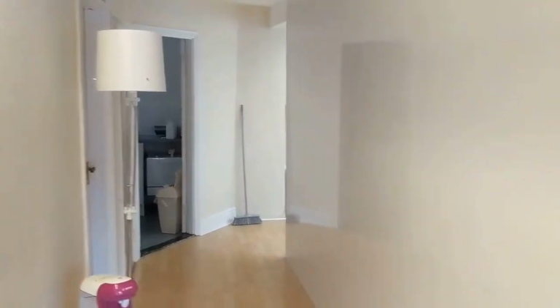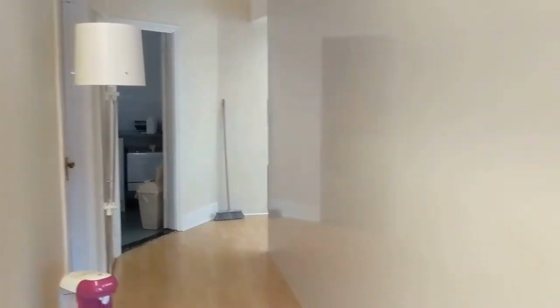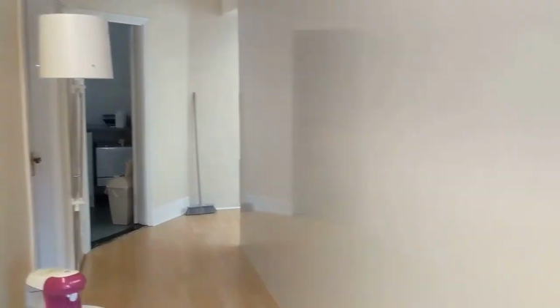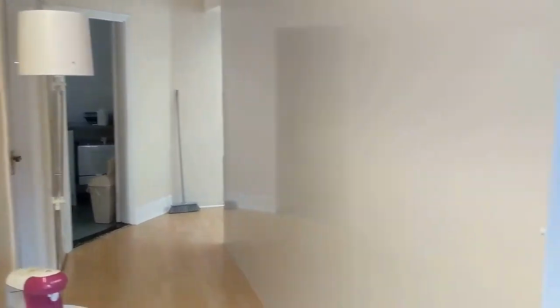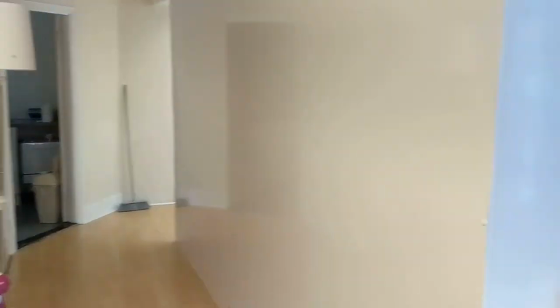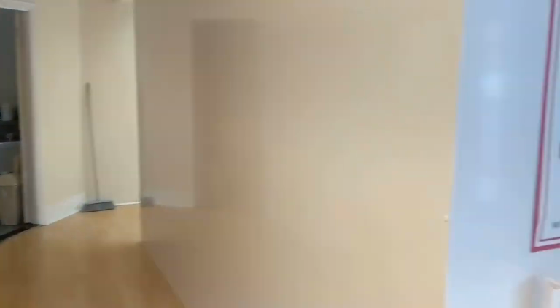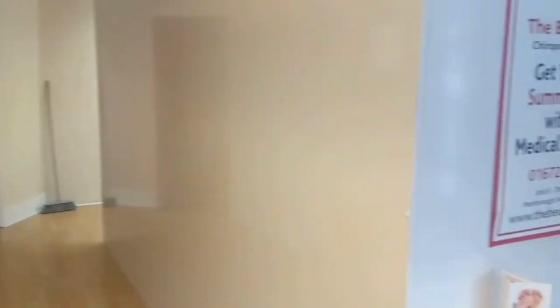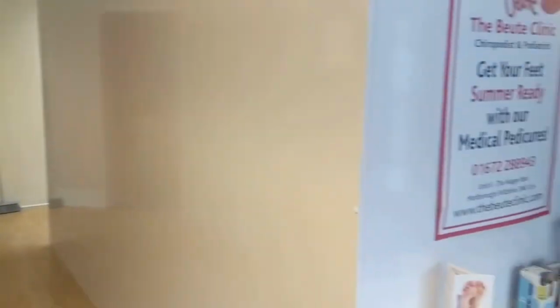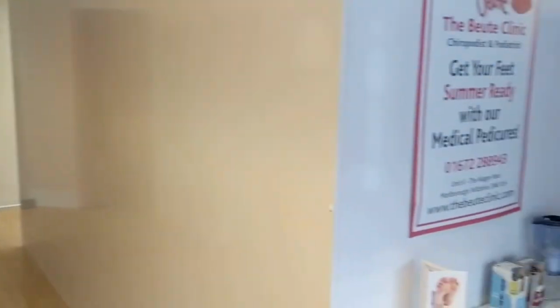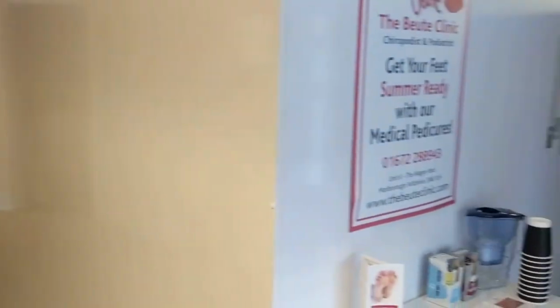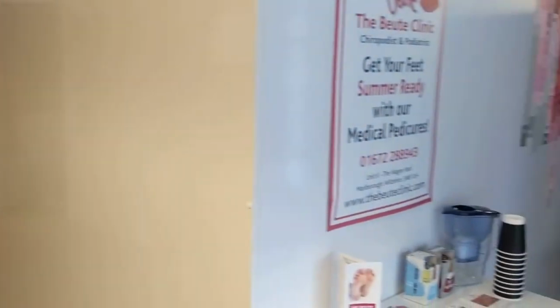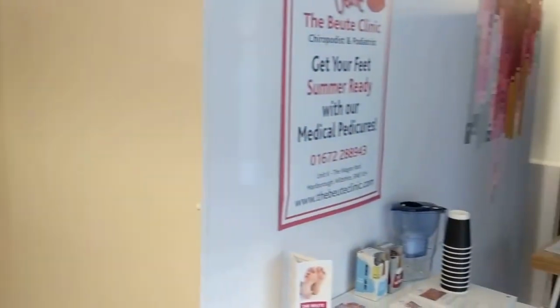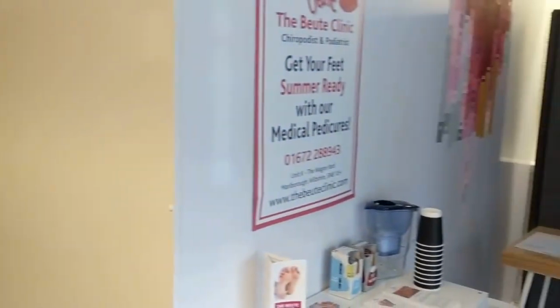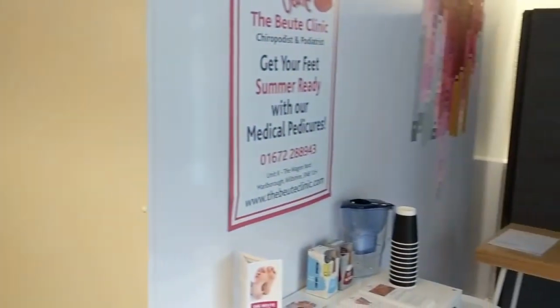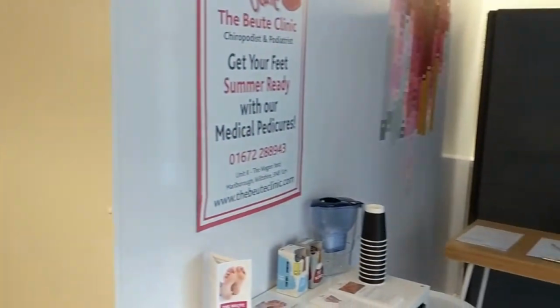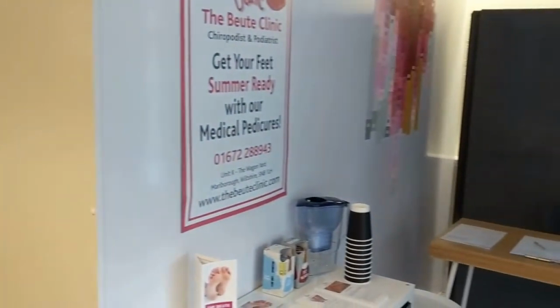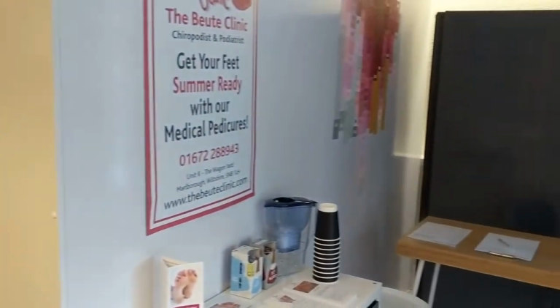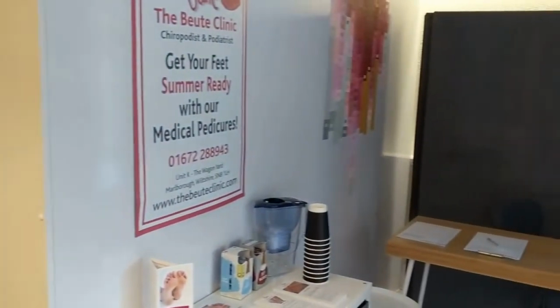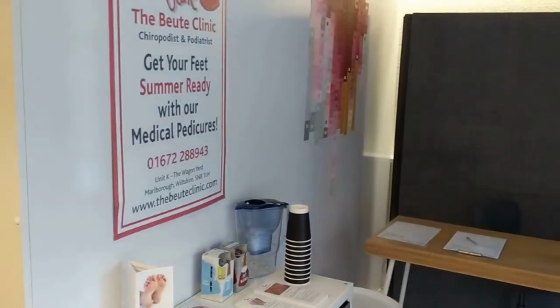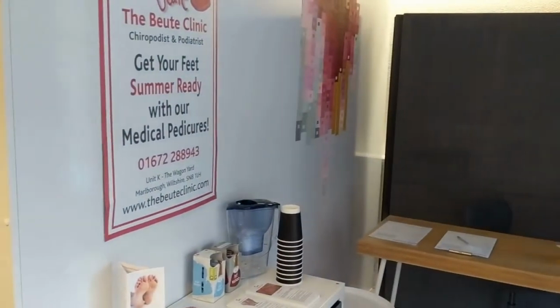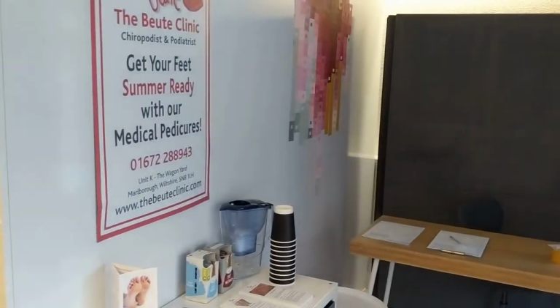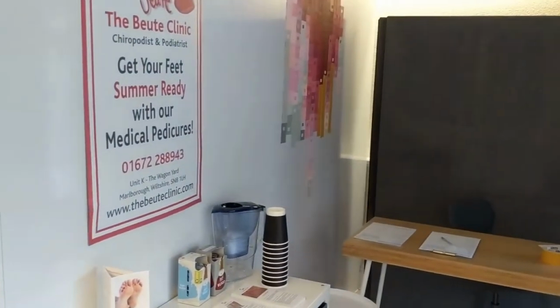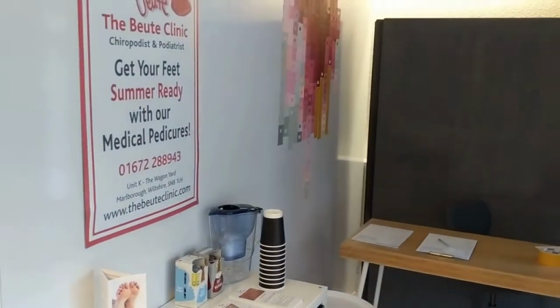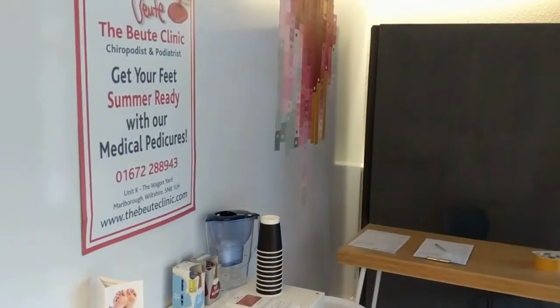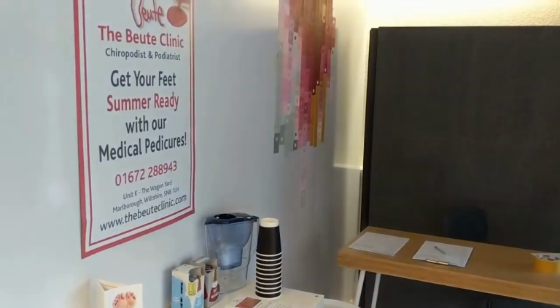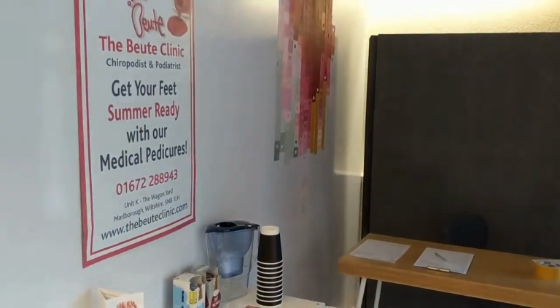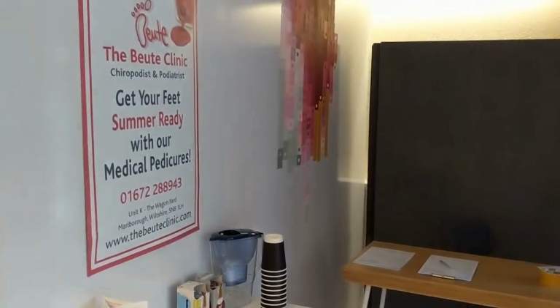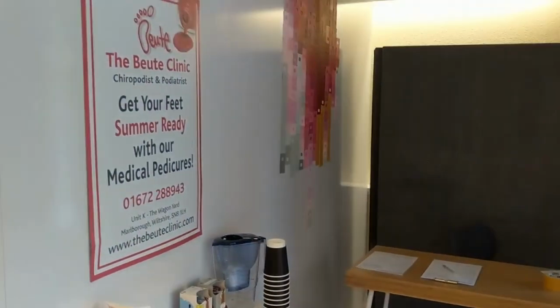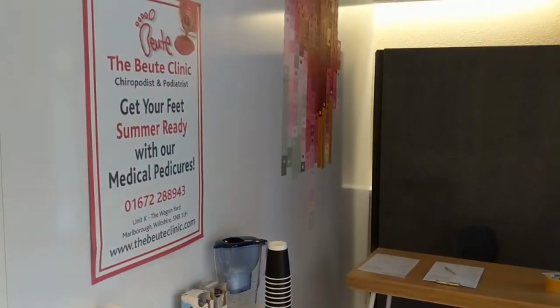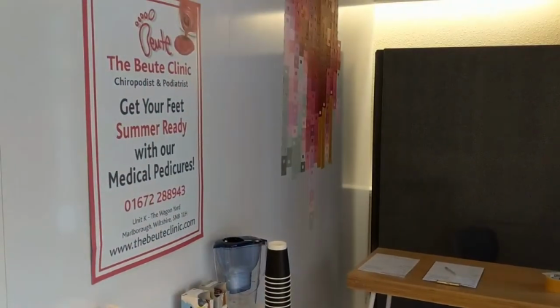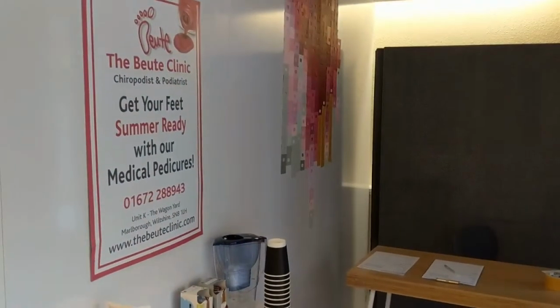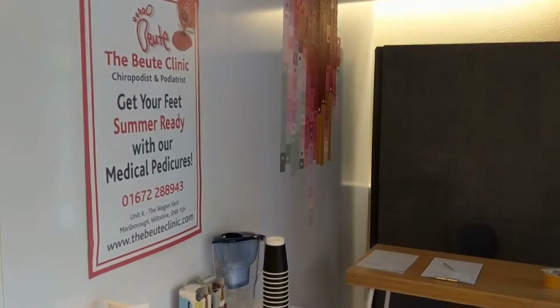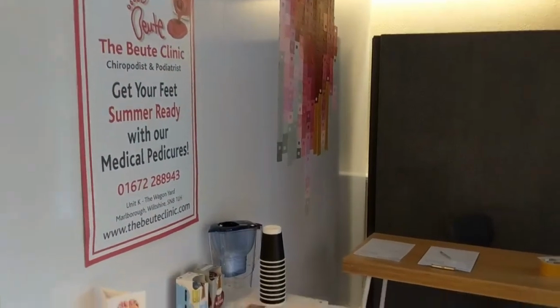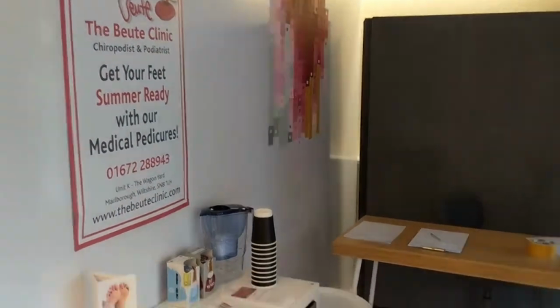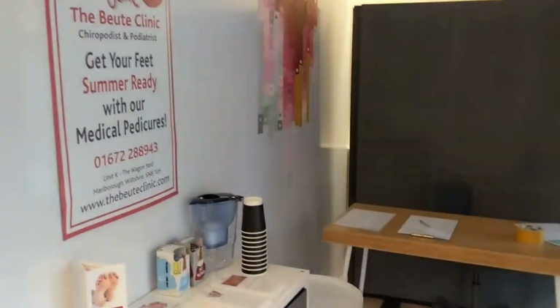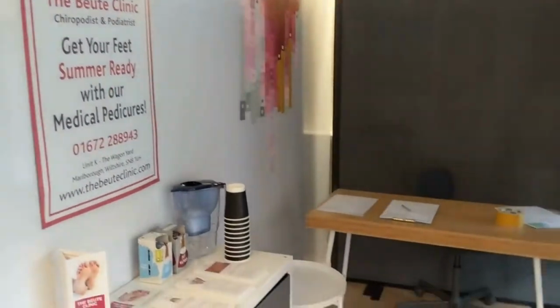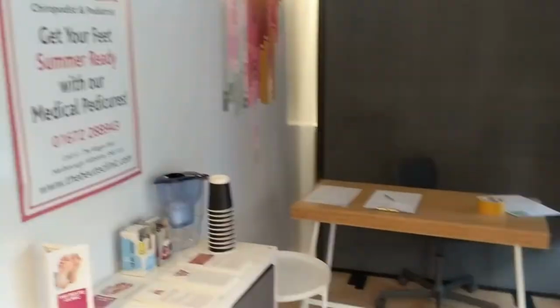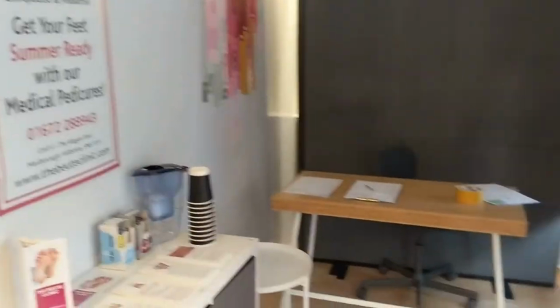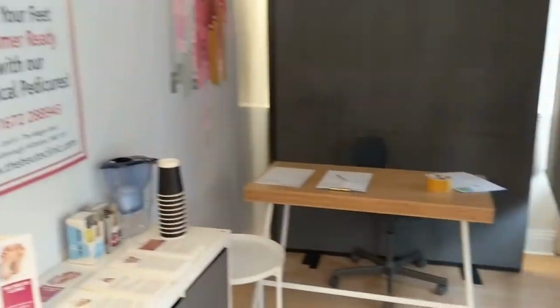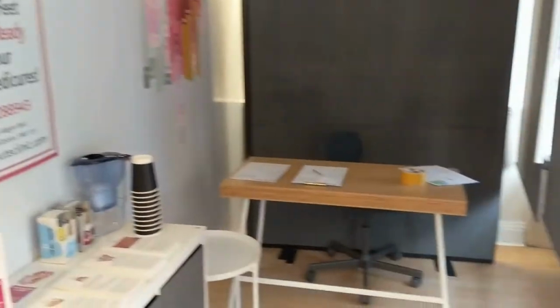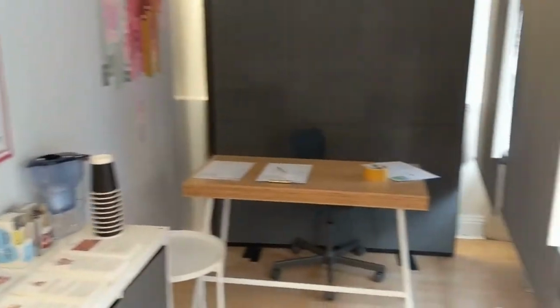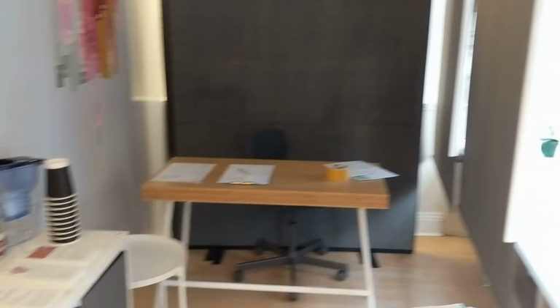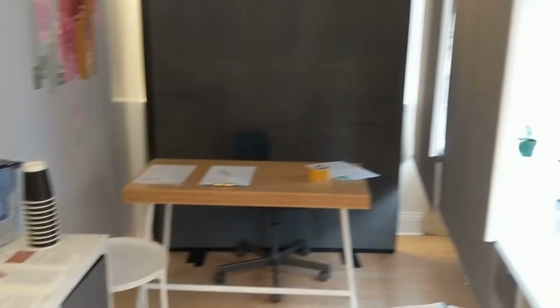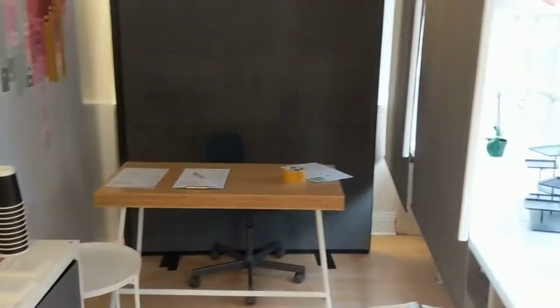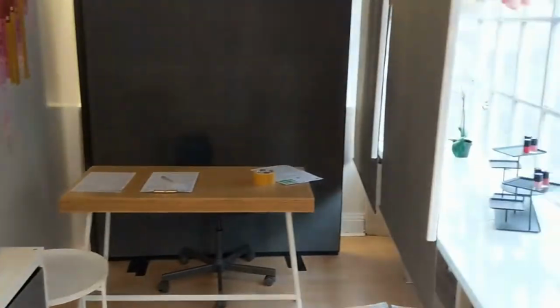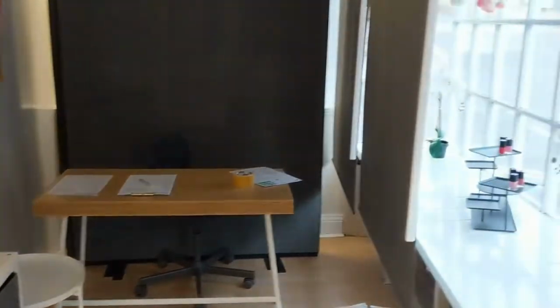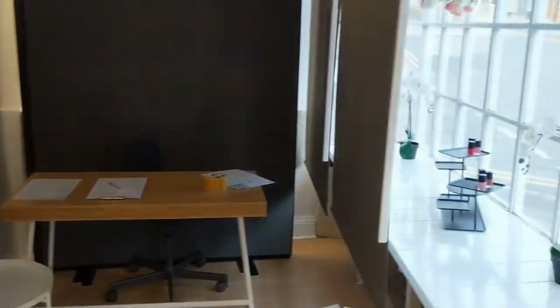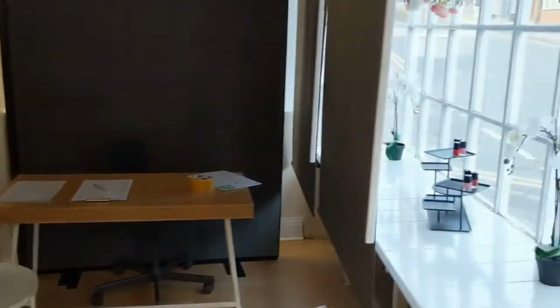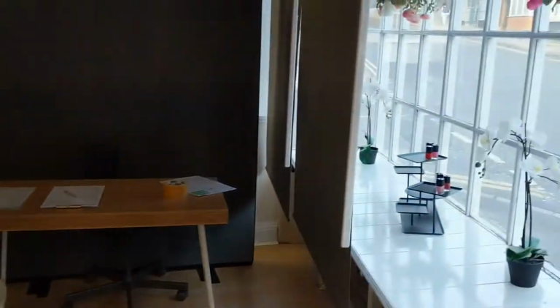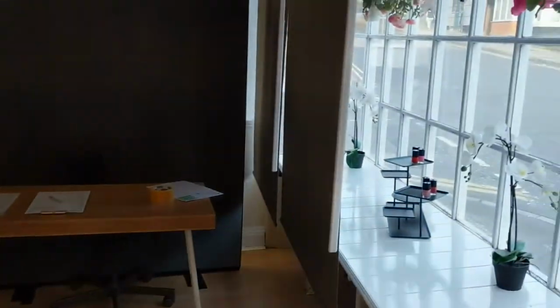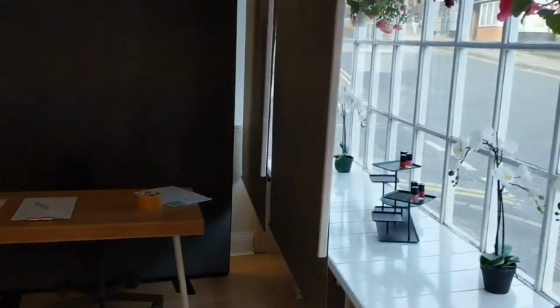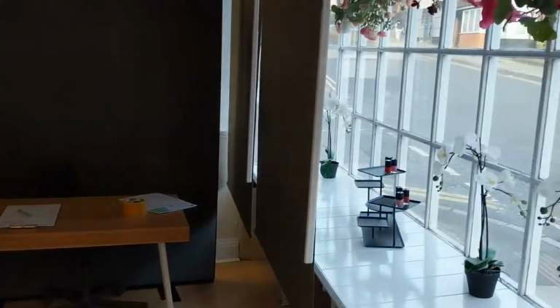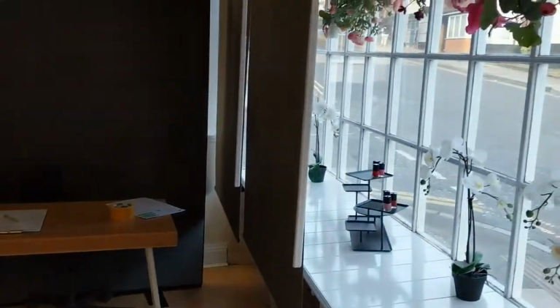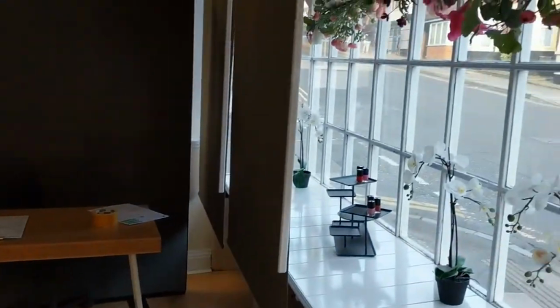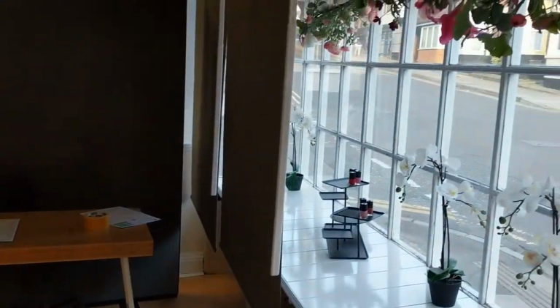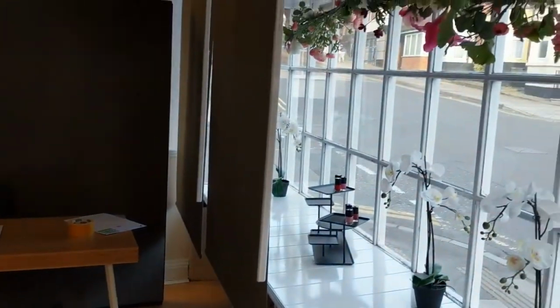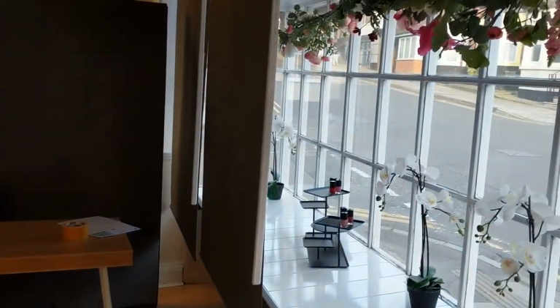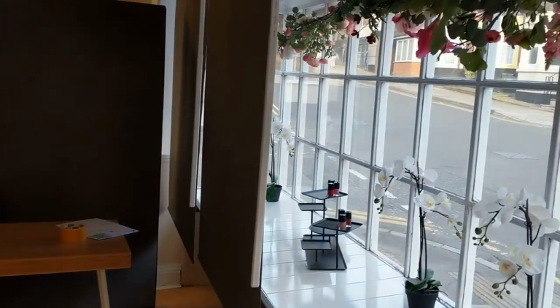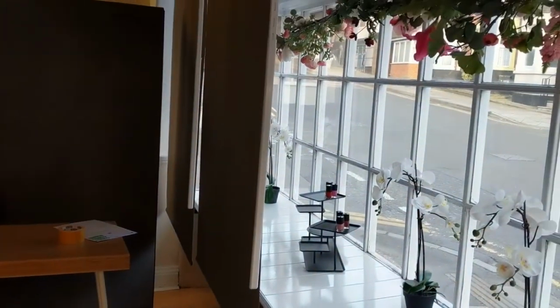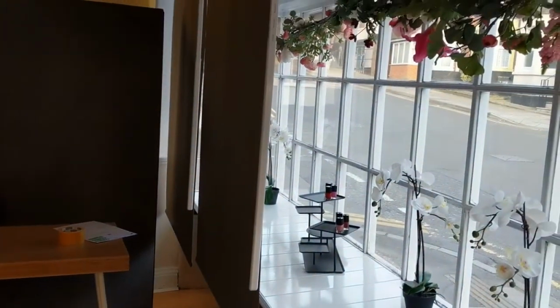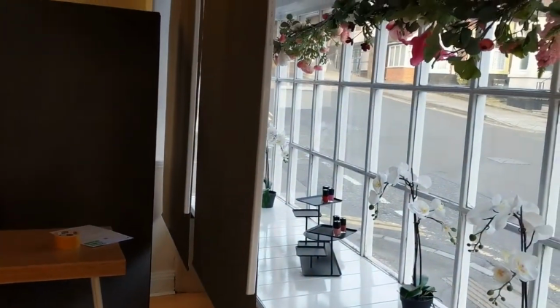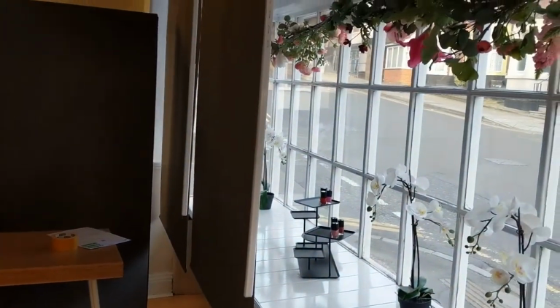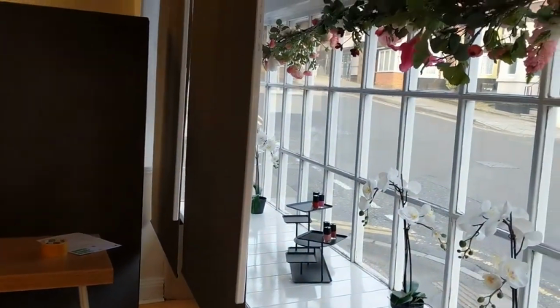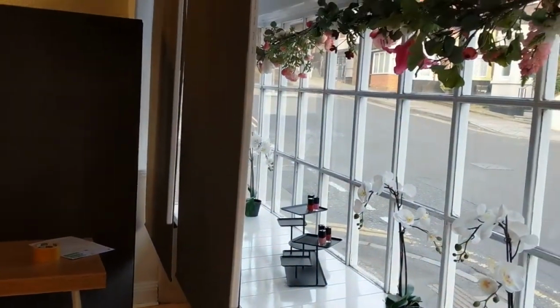This is the inside. You can see we've got a reception desk, which we're still putting together, and our window display.